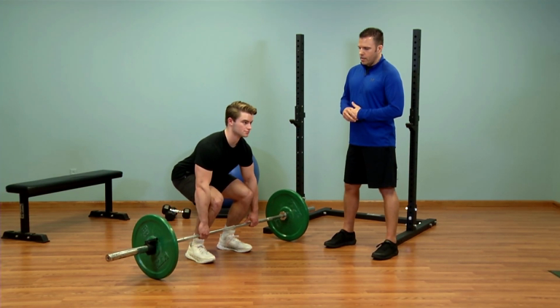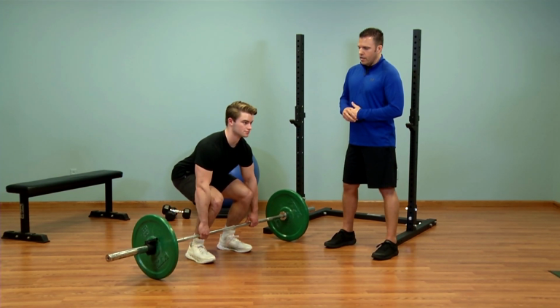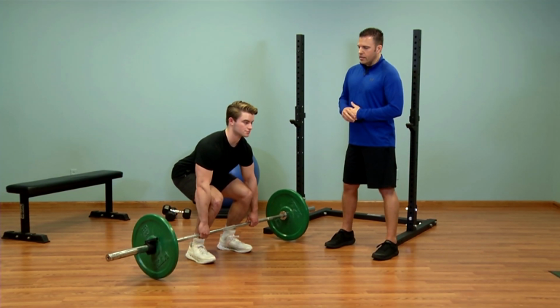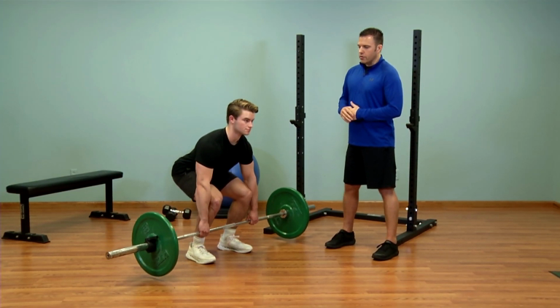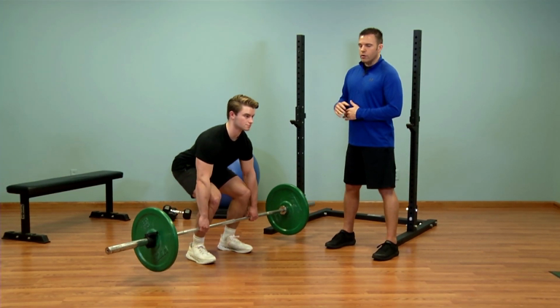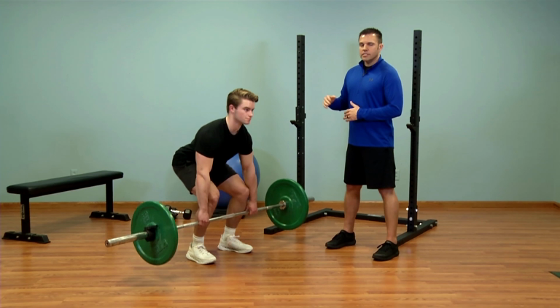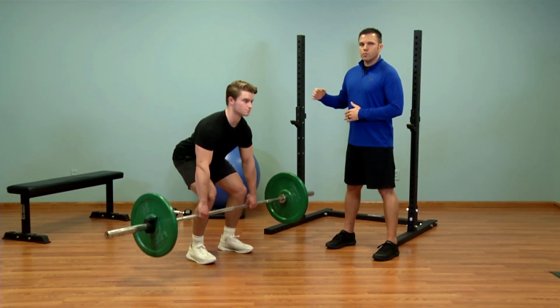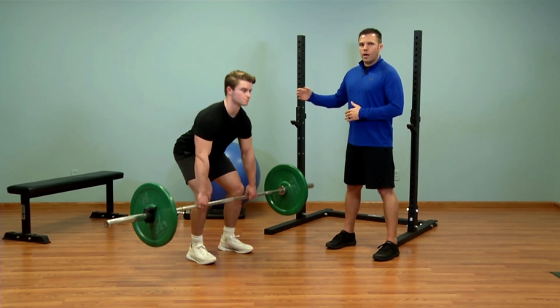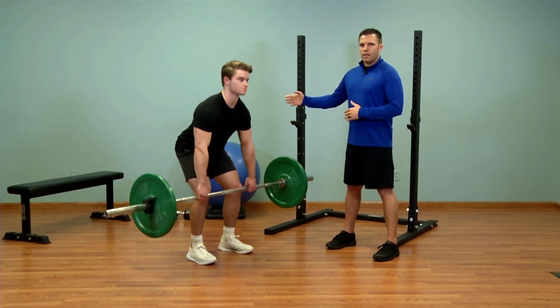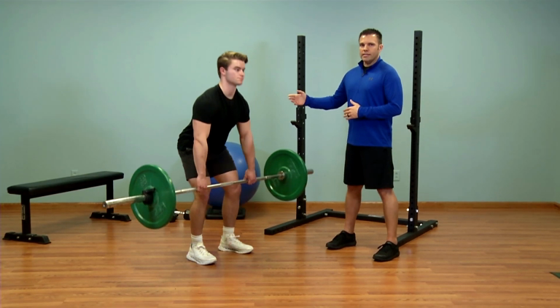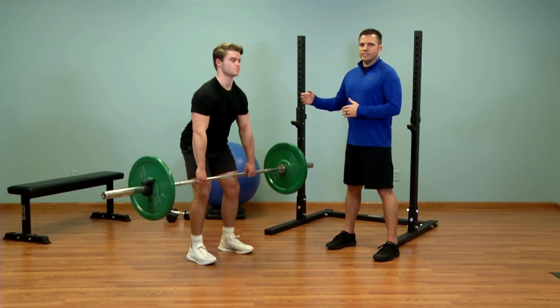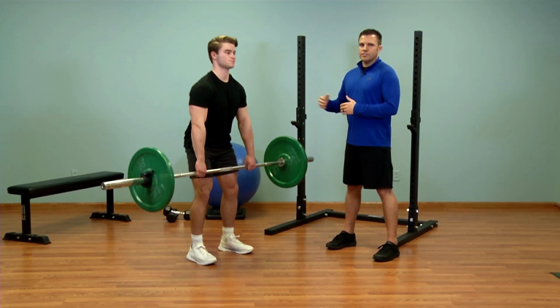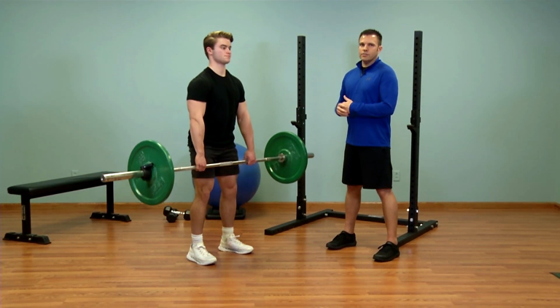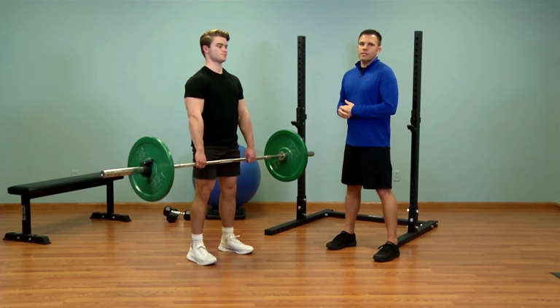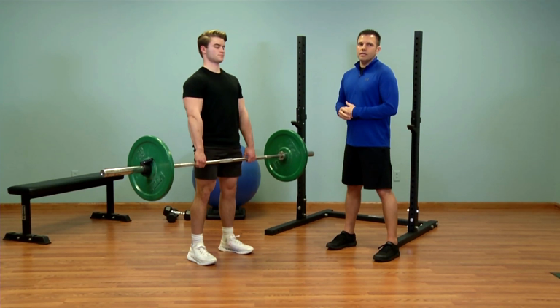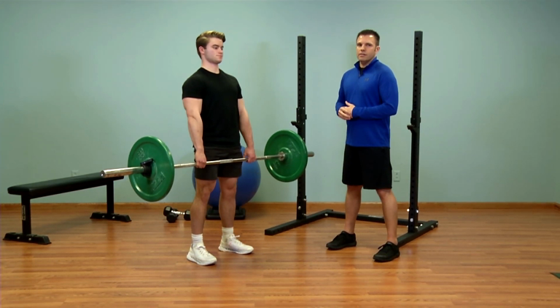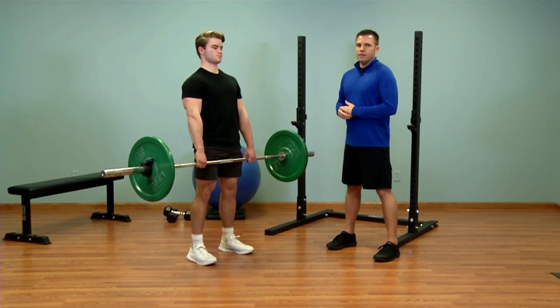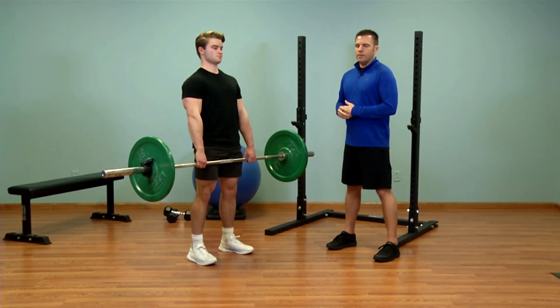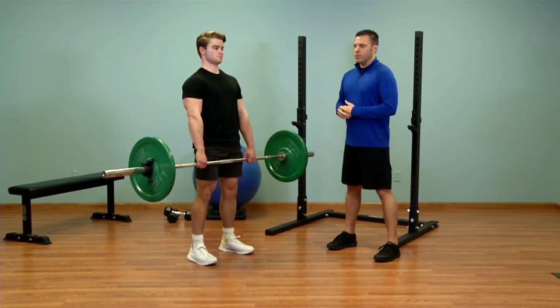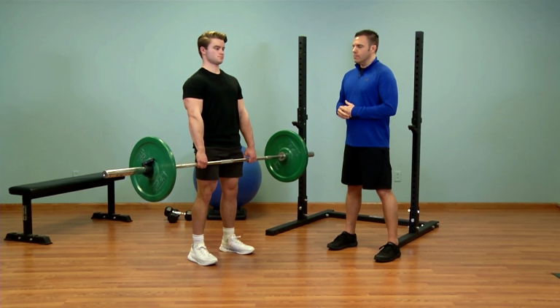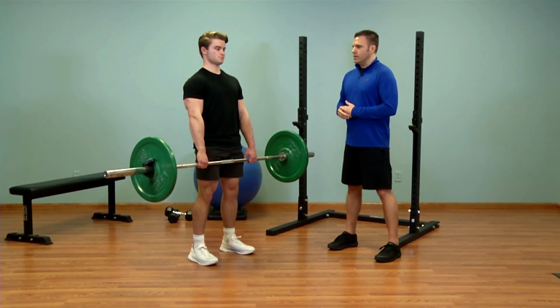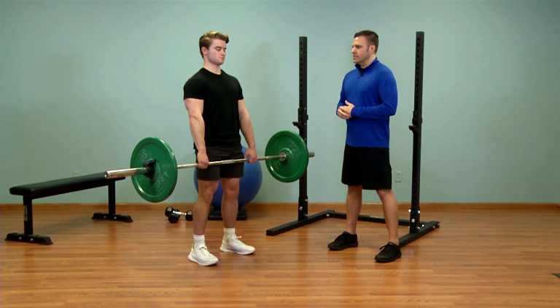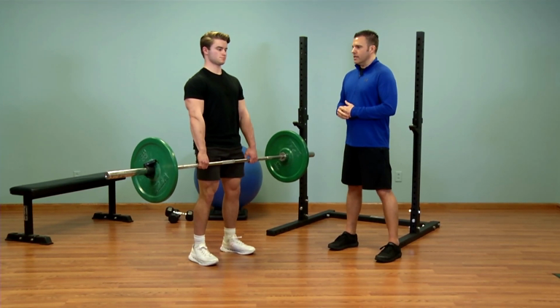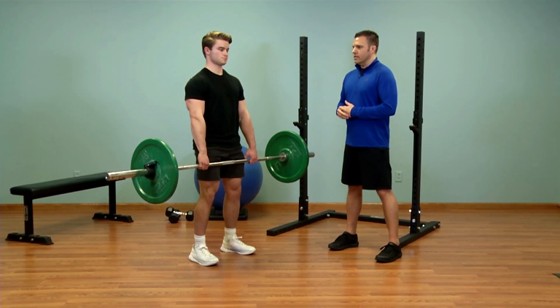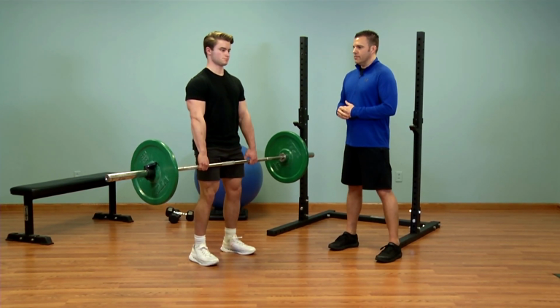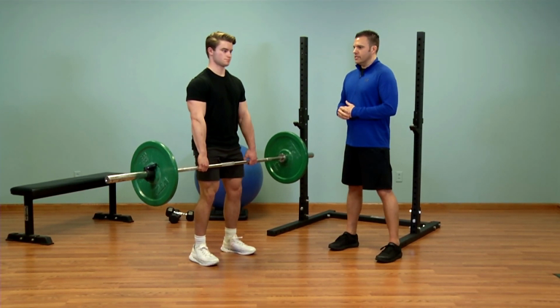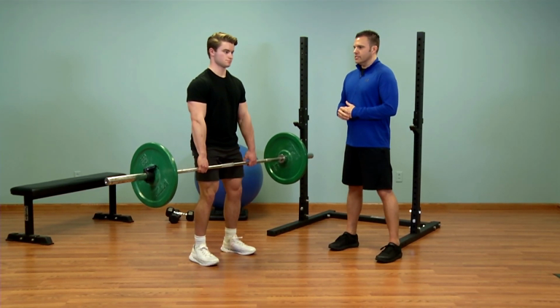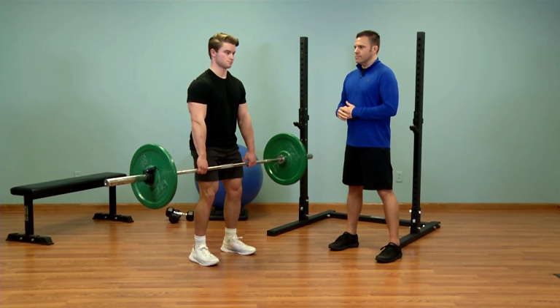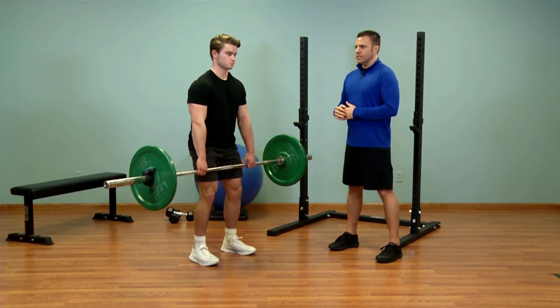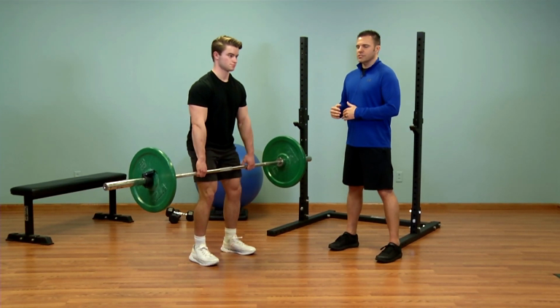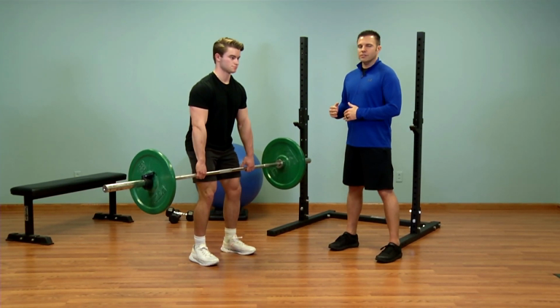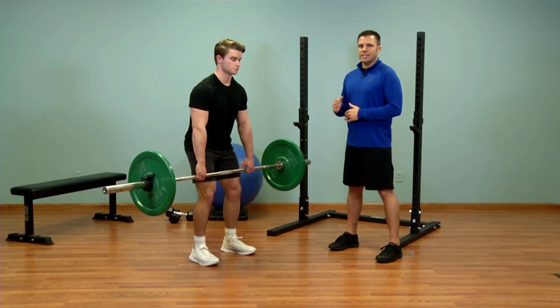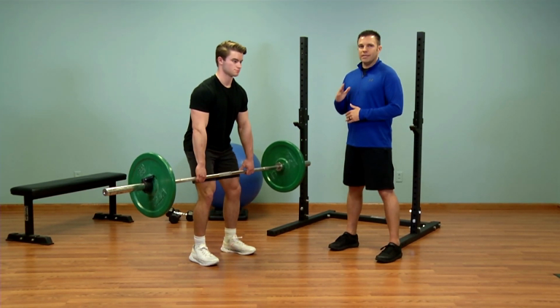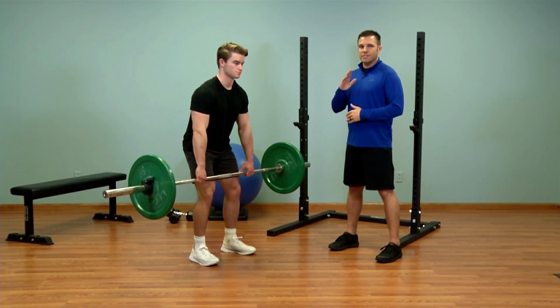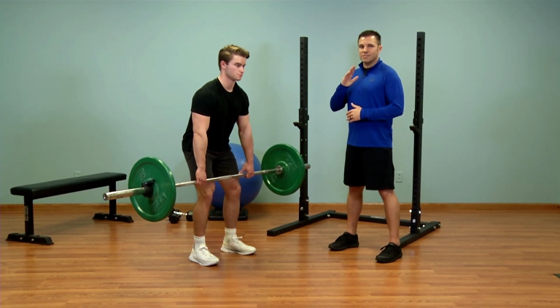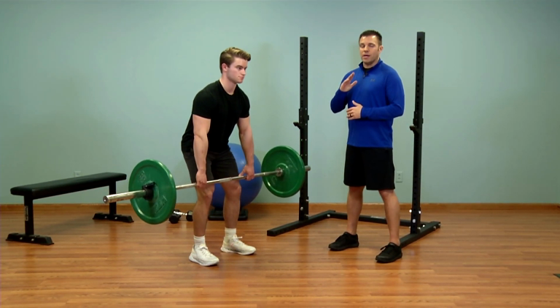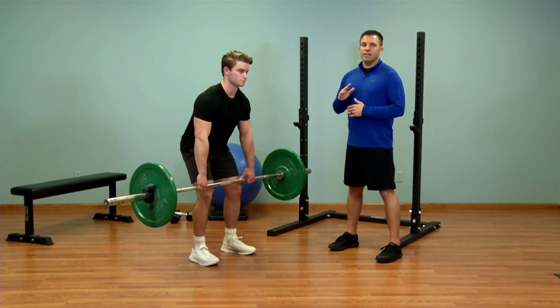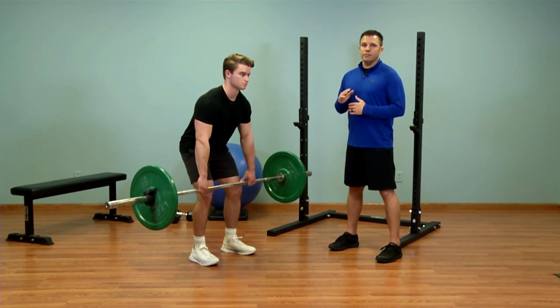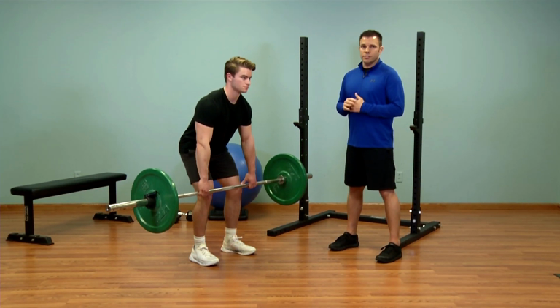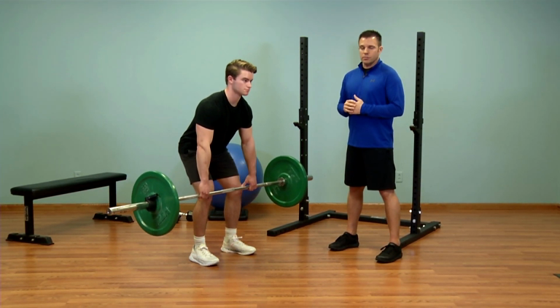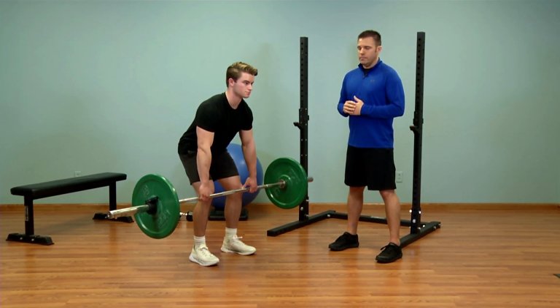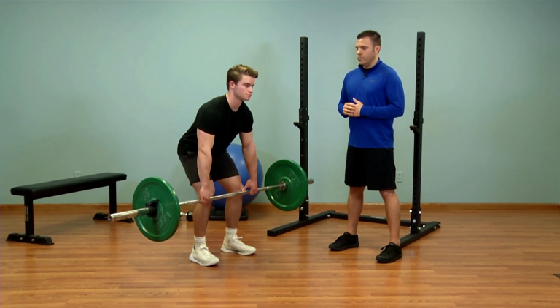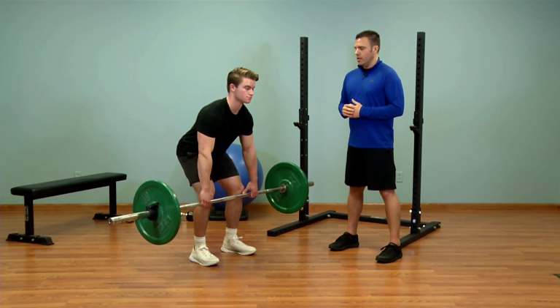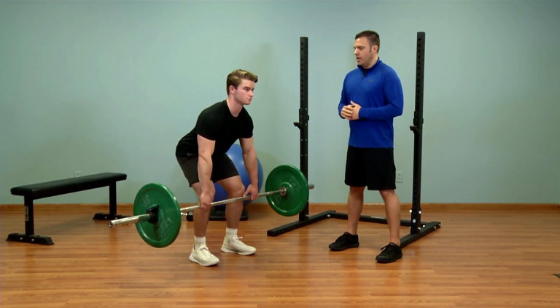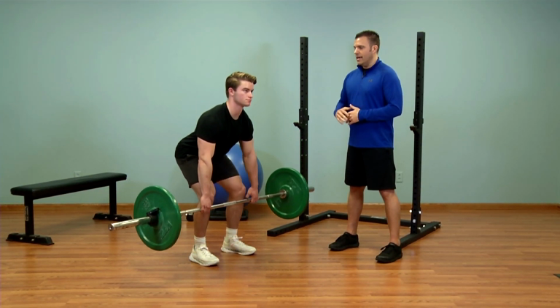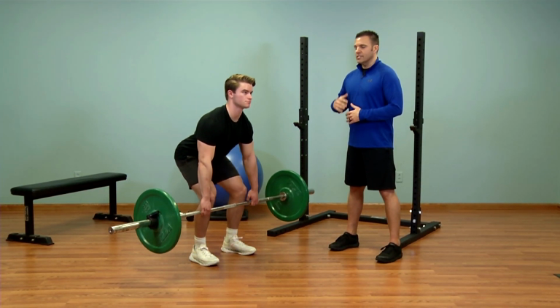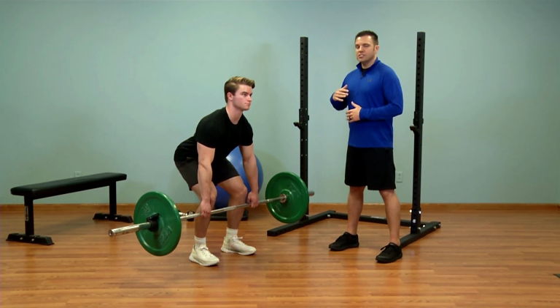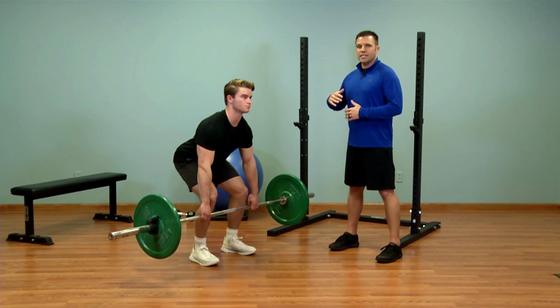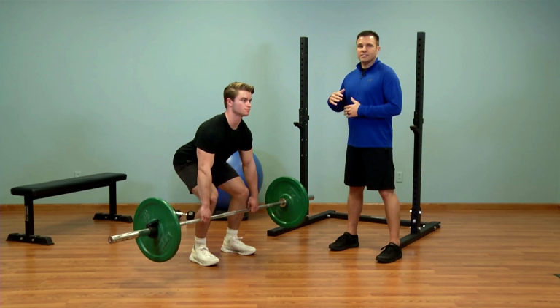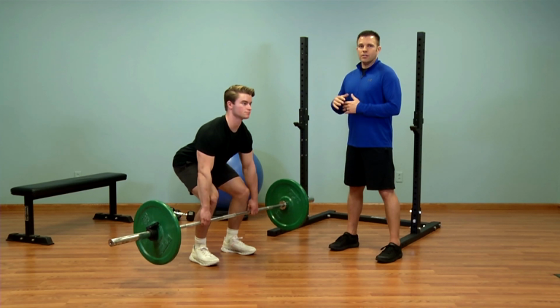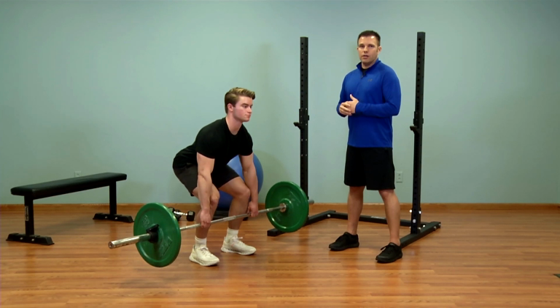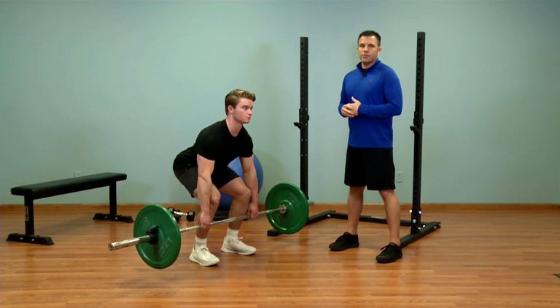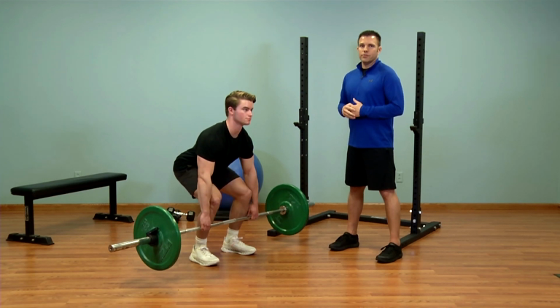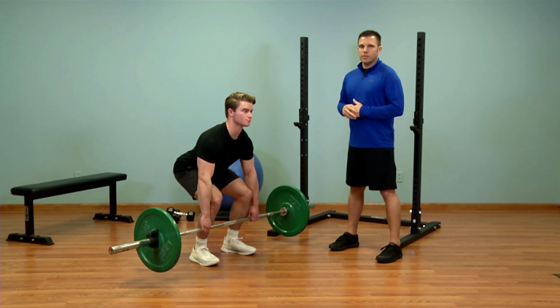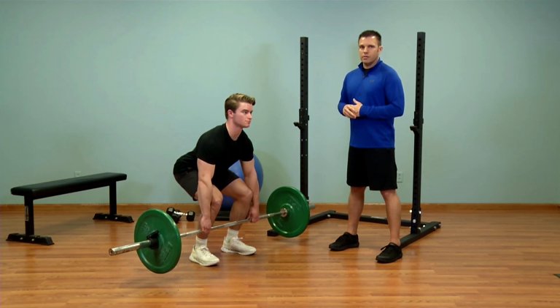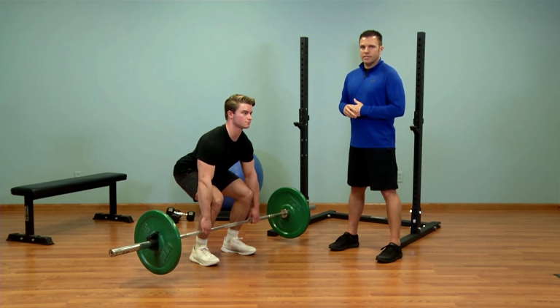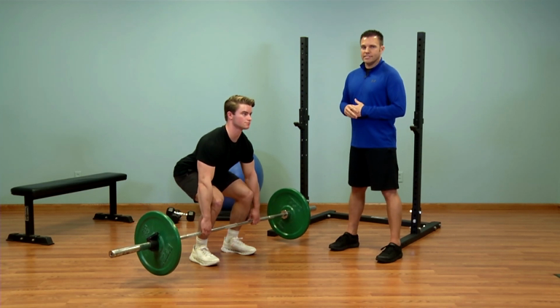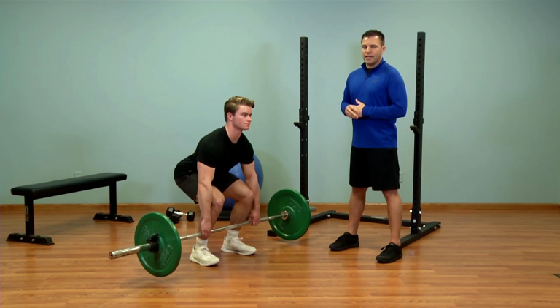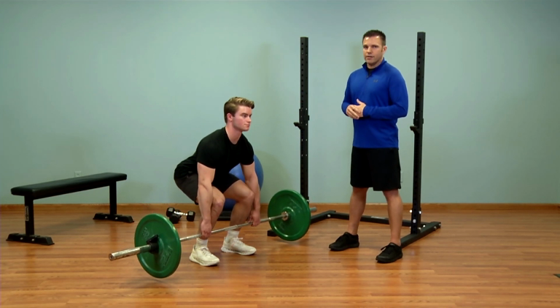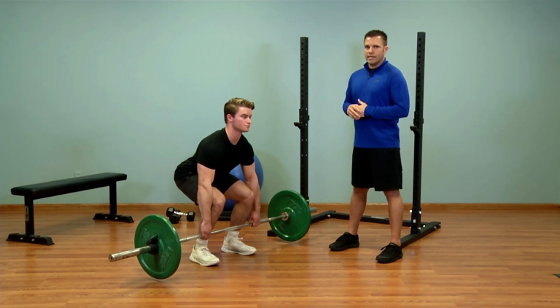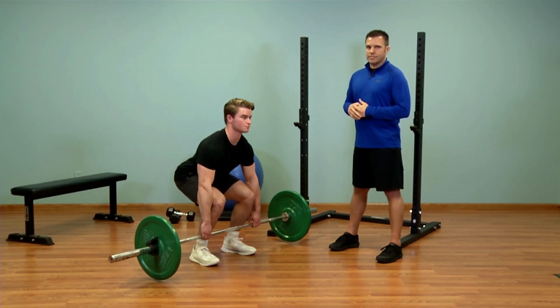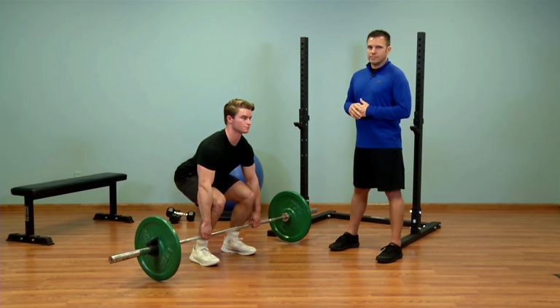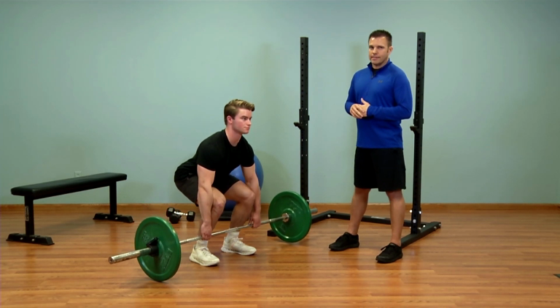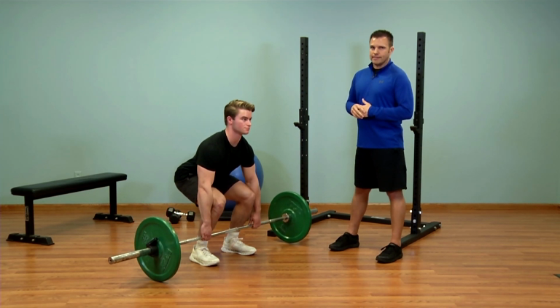Now notice while he's doing the barbell deadlift, he's making sure to keep his spine neutral and his chest tall through the entire exercise.